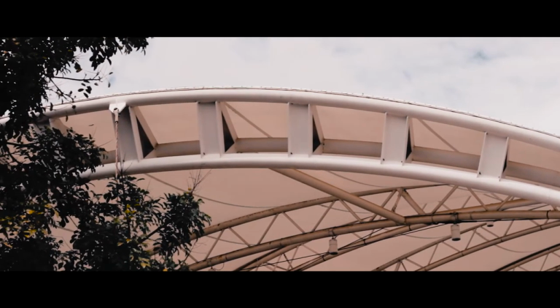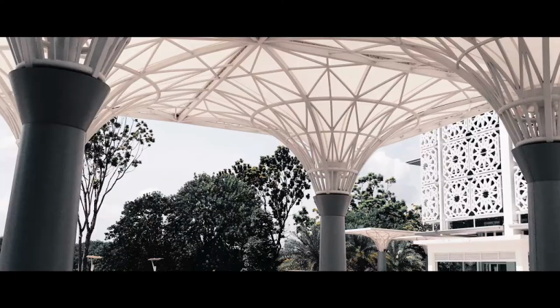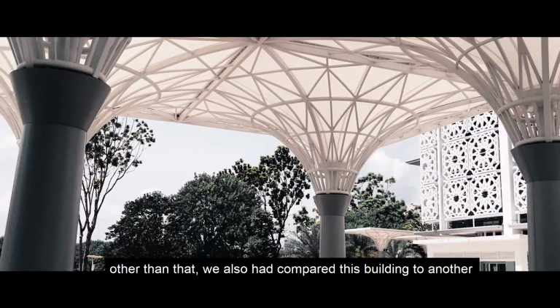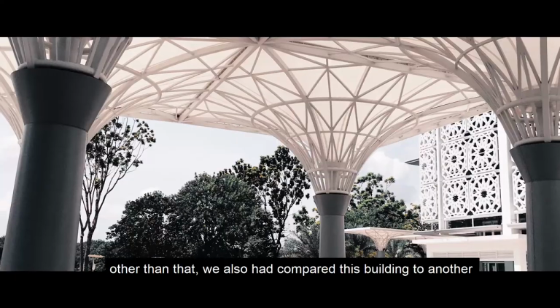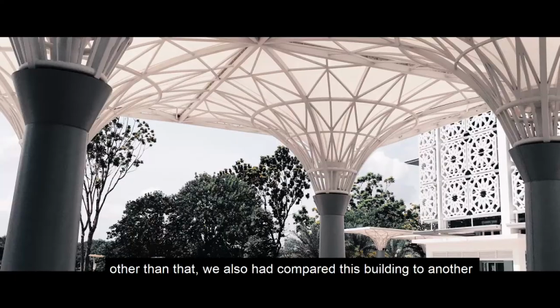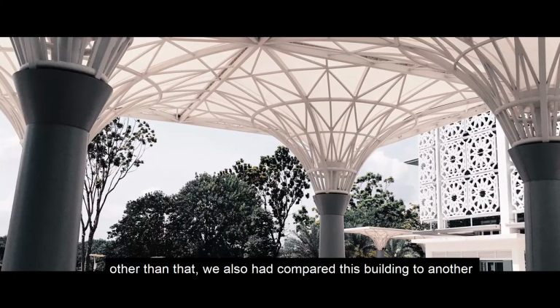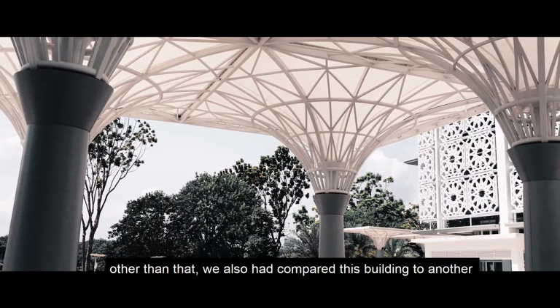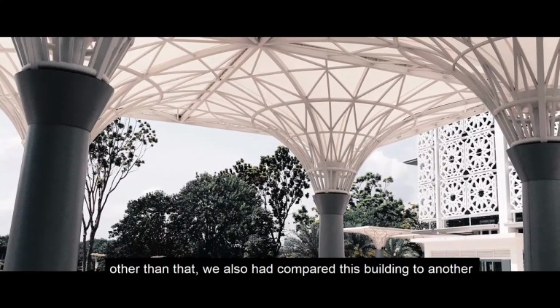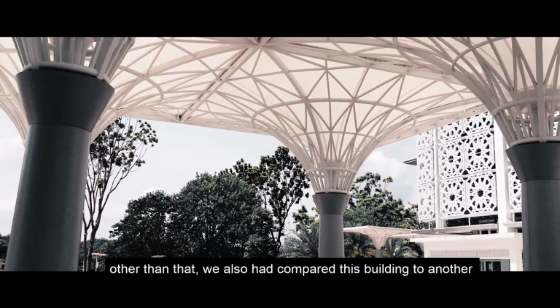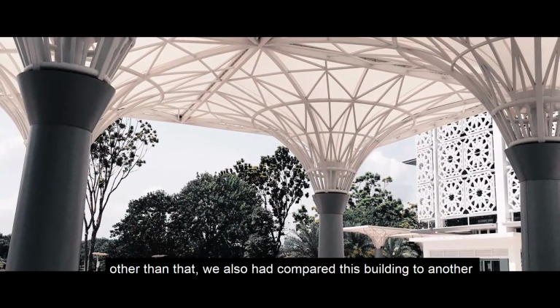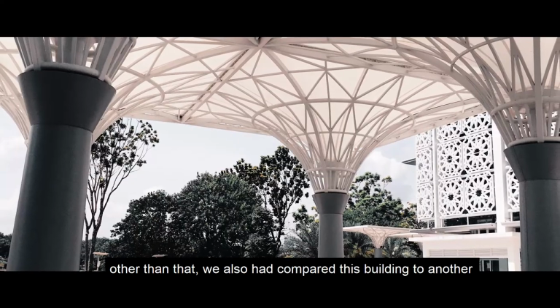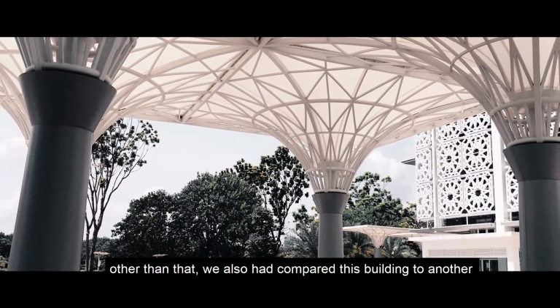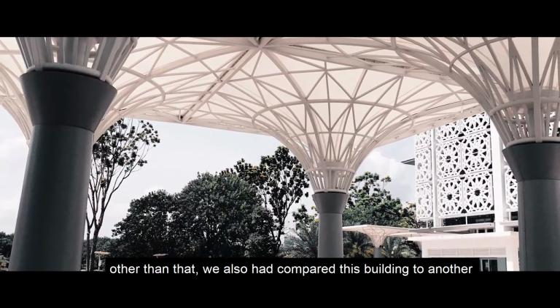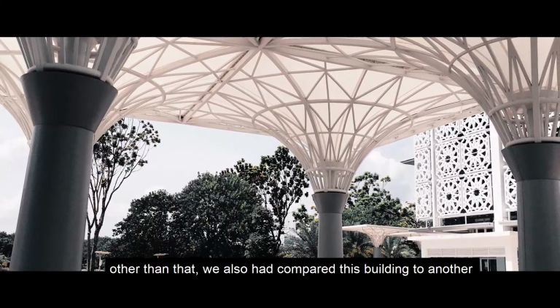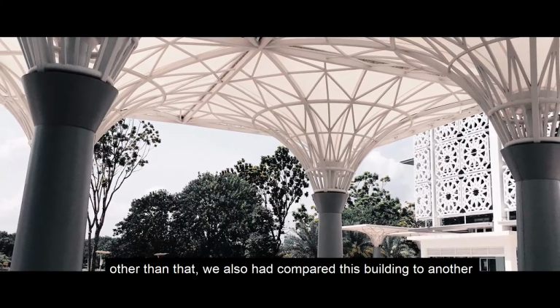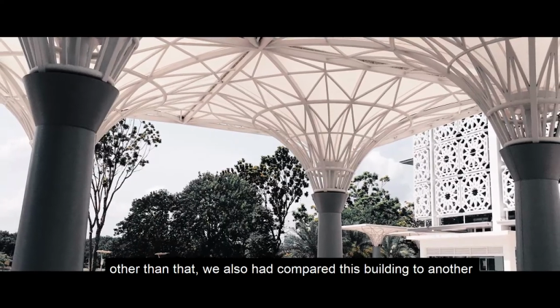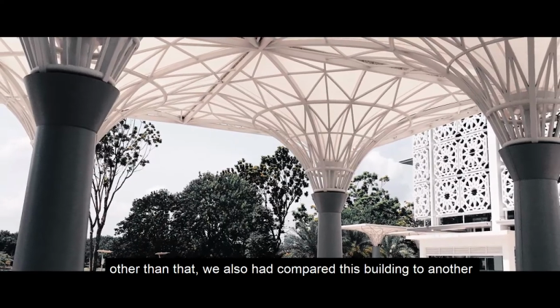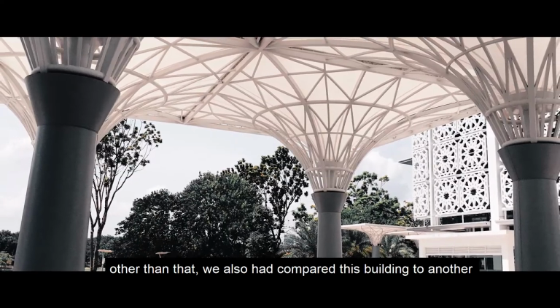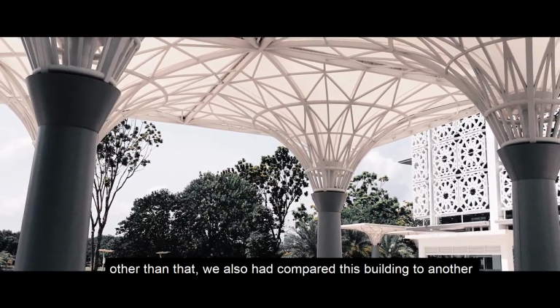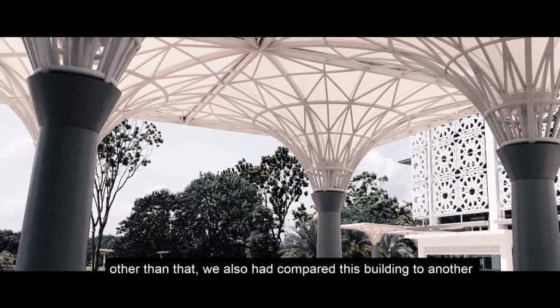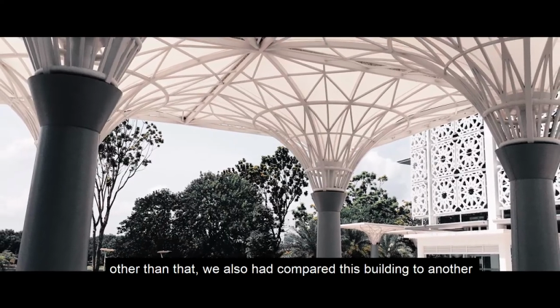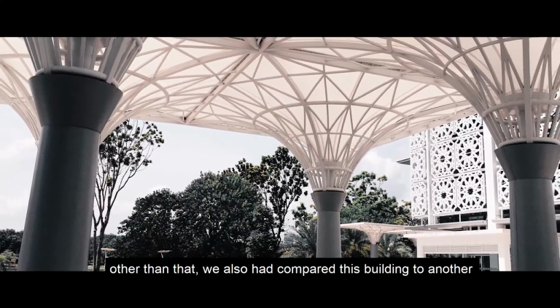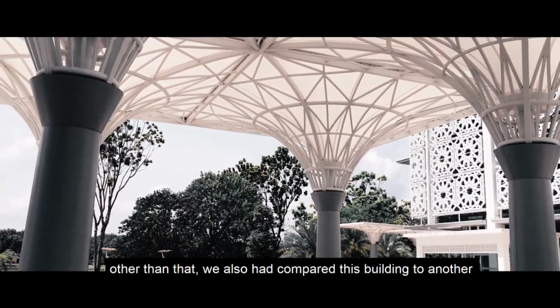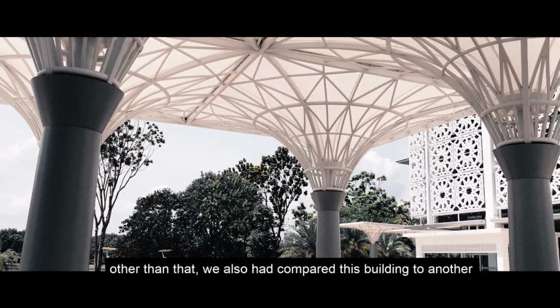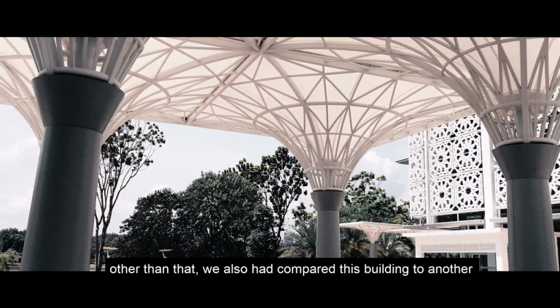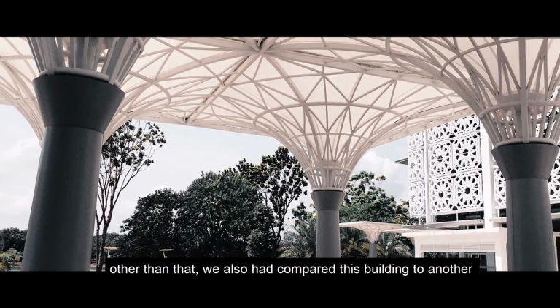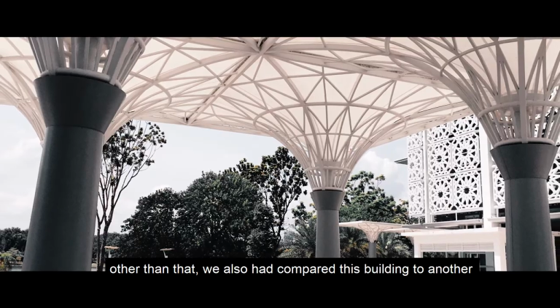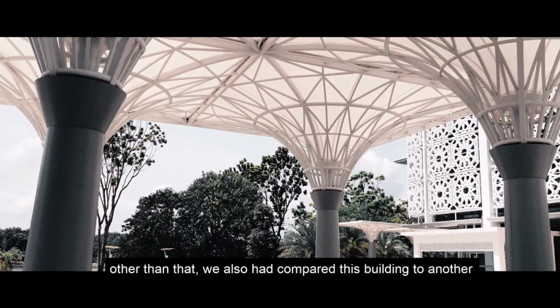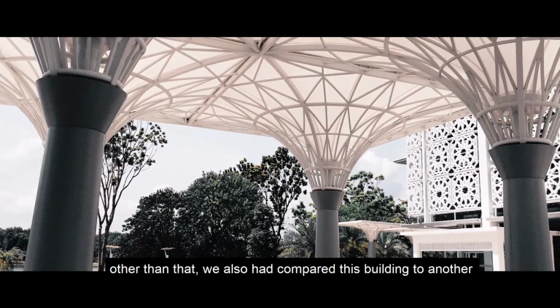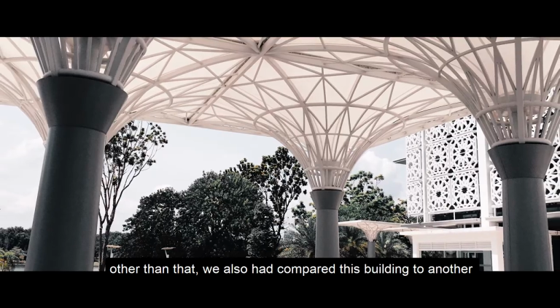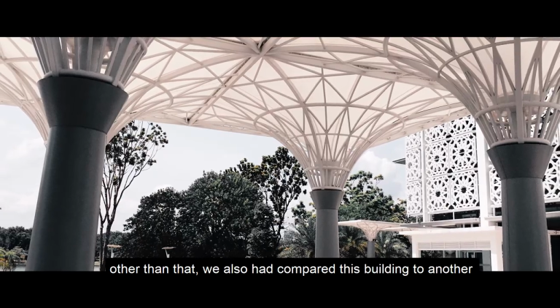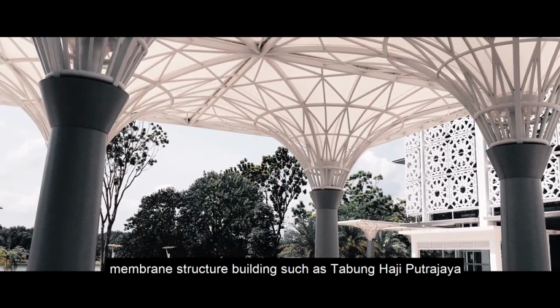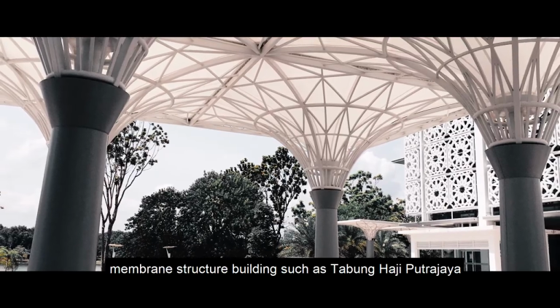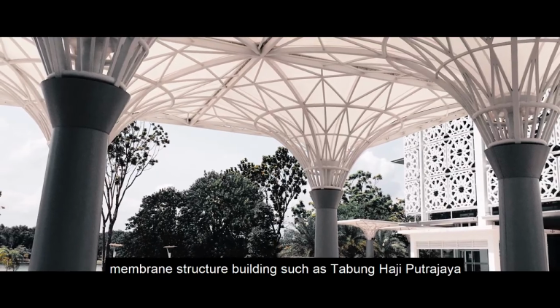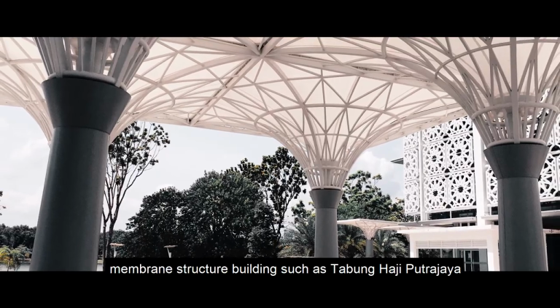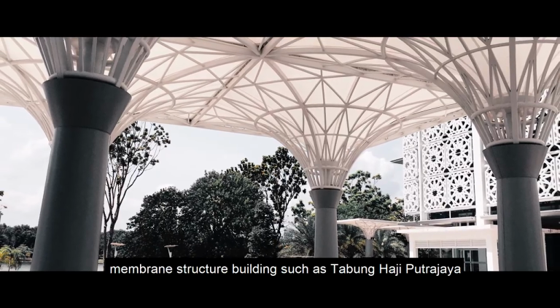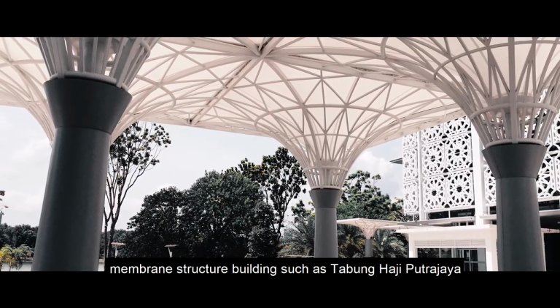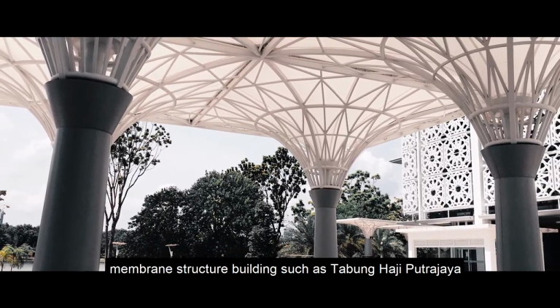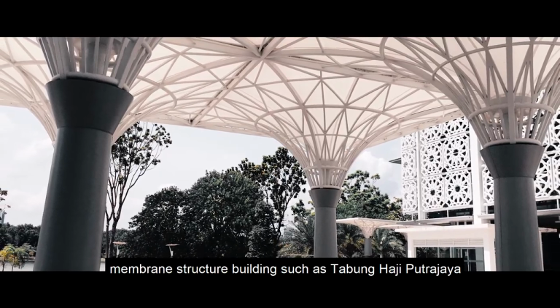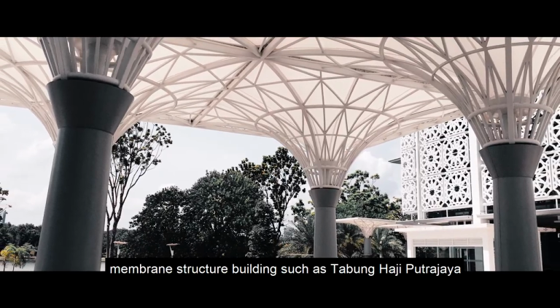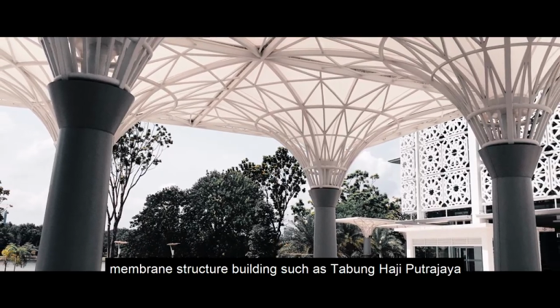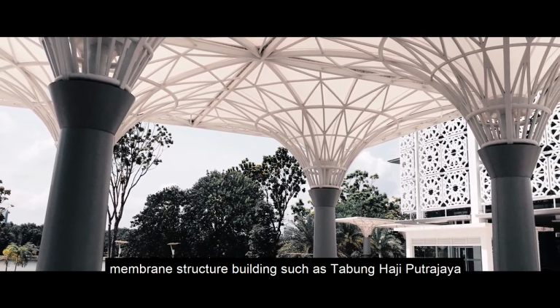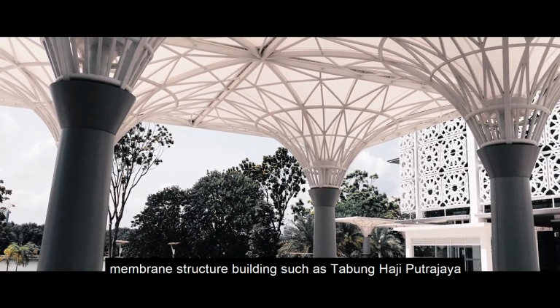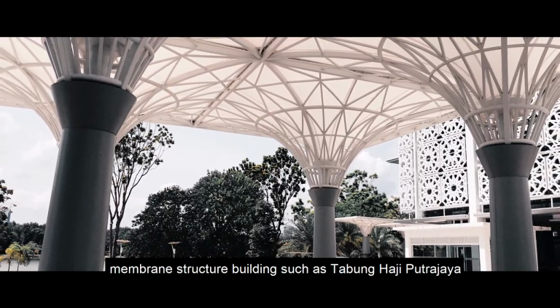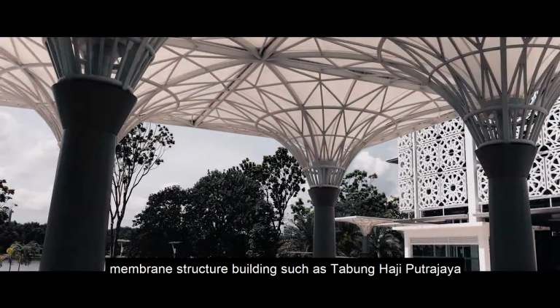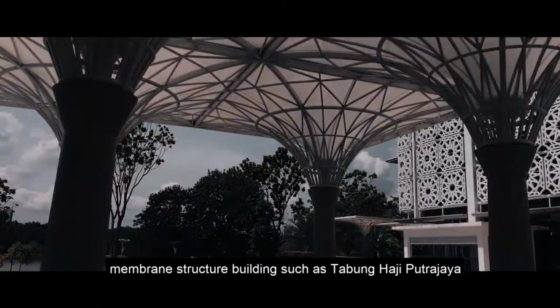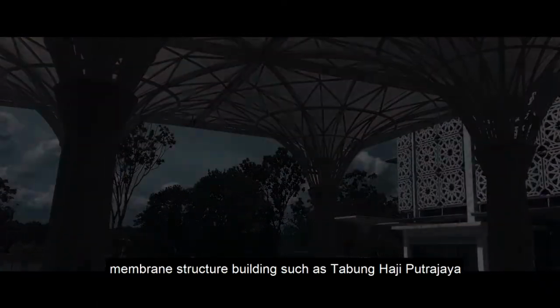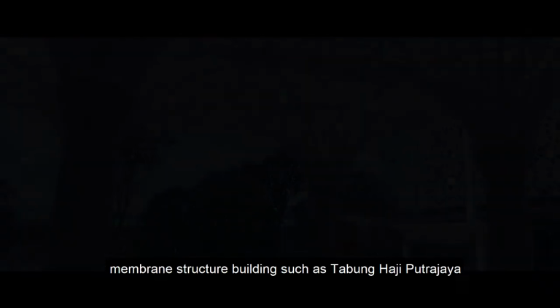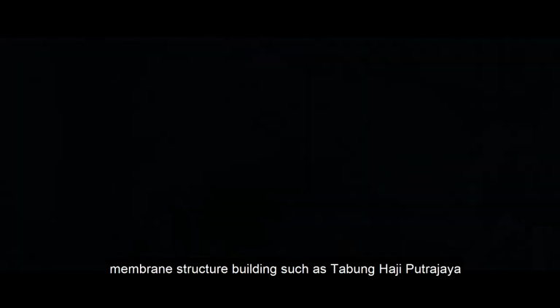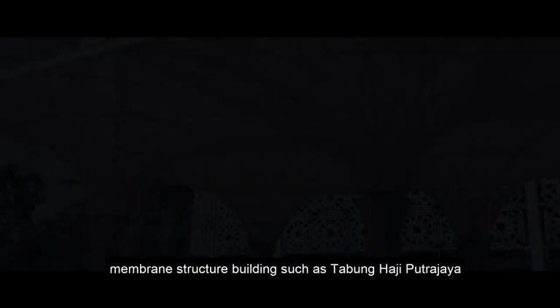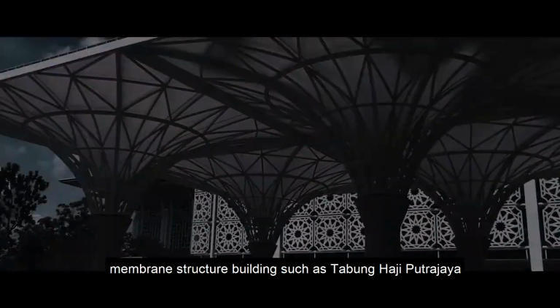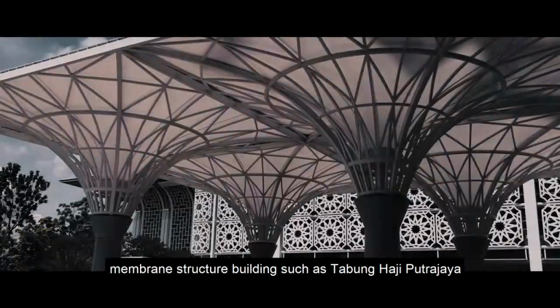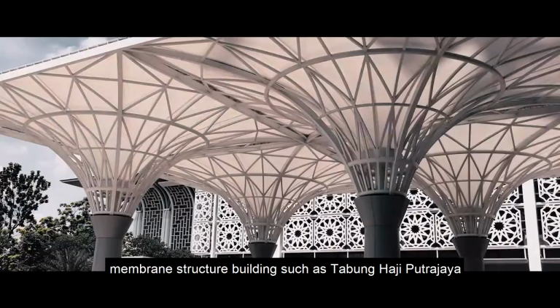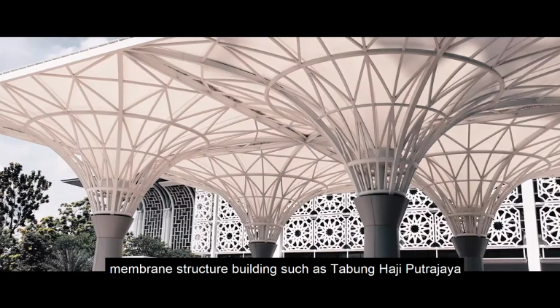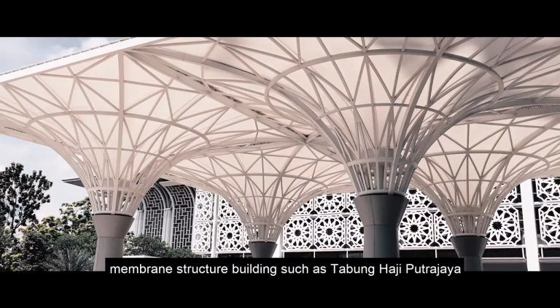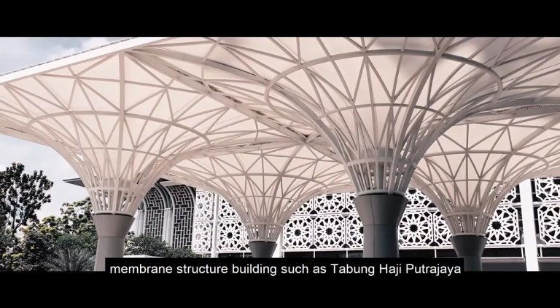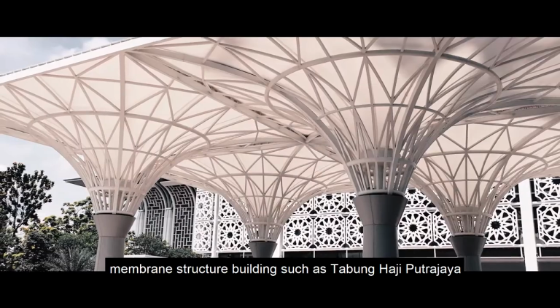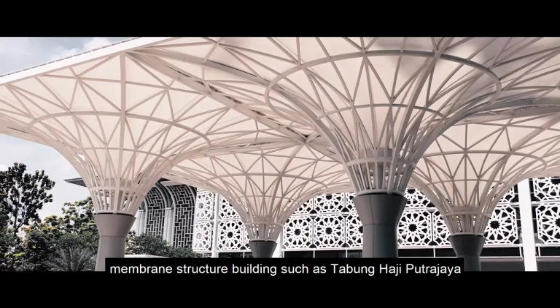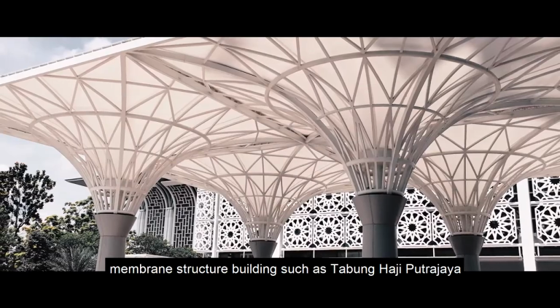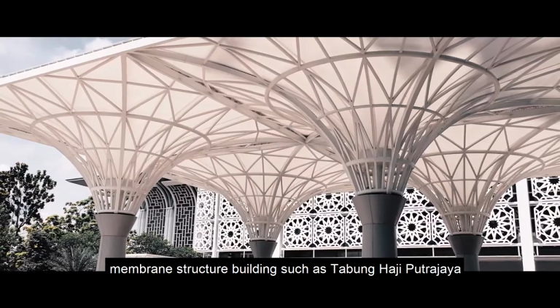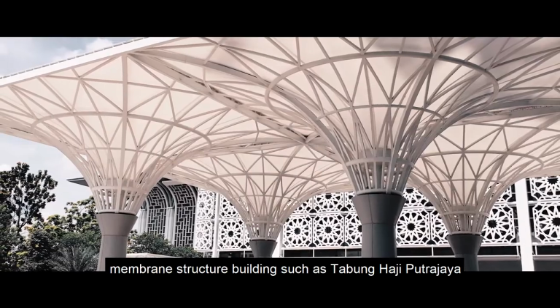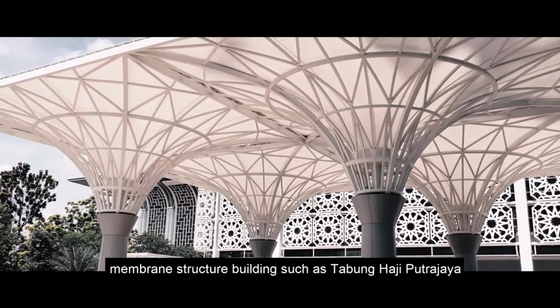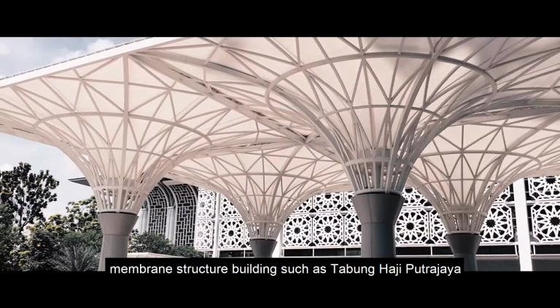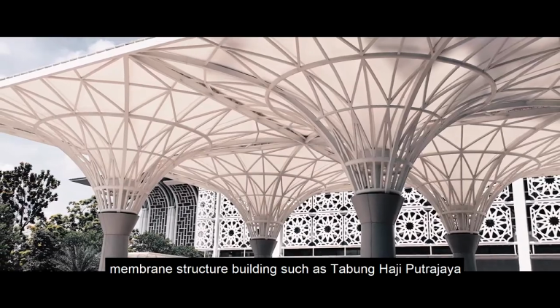Additionally, we have compared this building to another membrane structure building, such as Tabung Haji Putrajaya, to draw comparisons between the two structures.